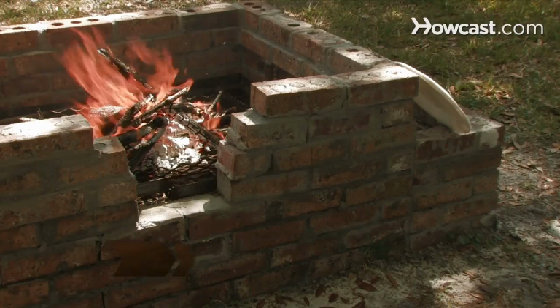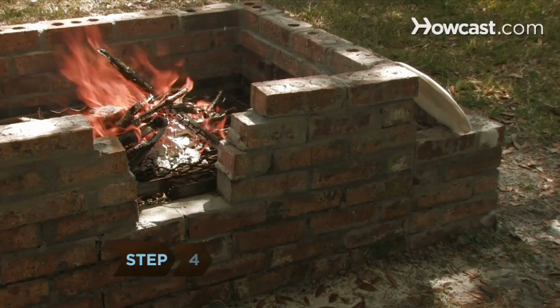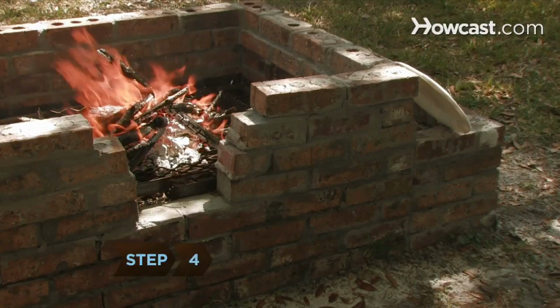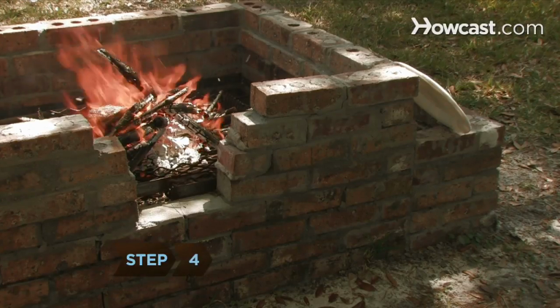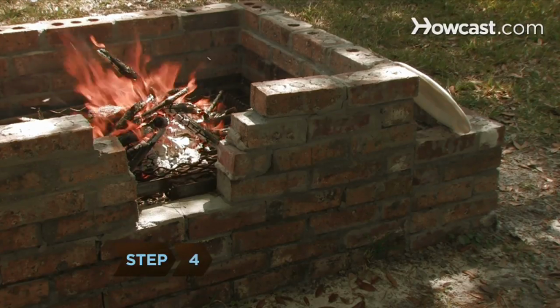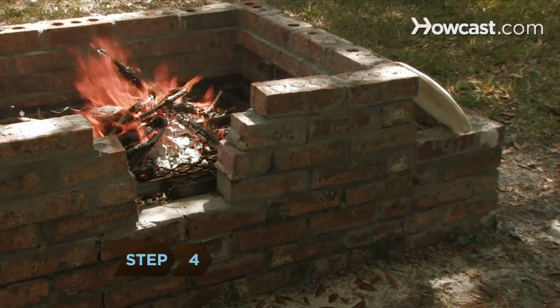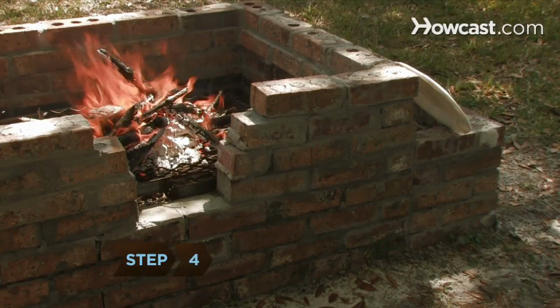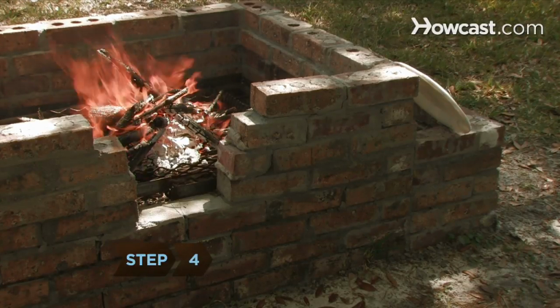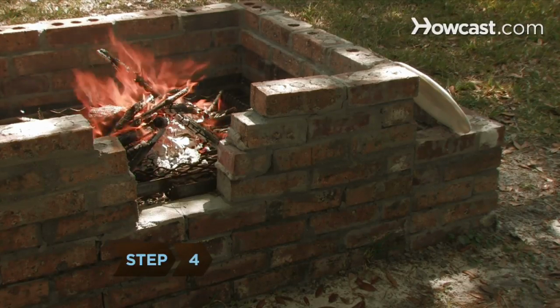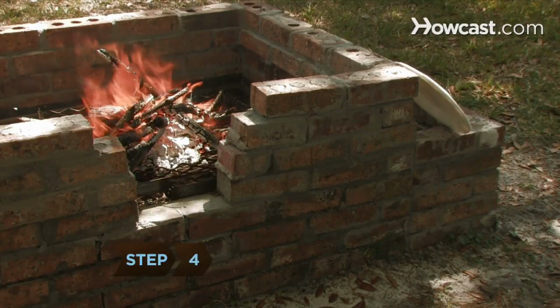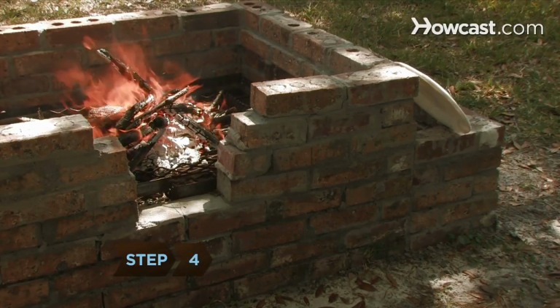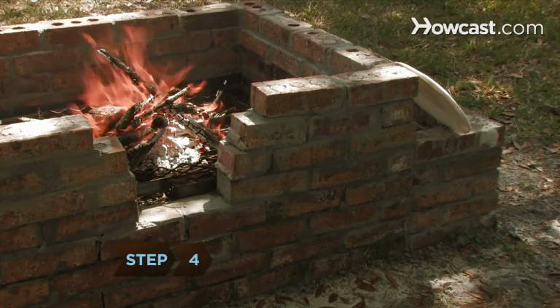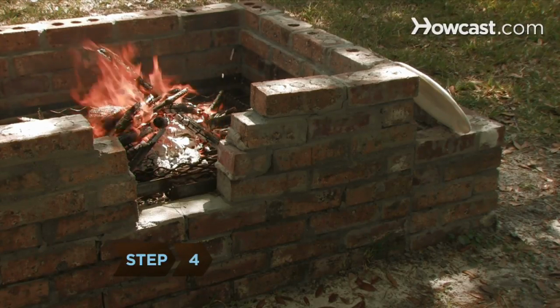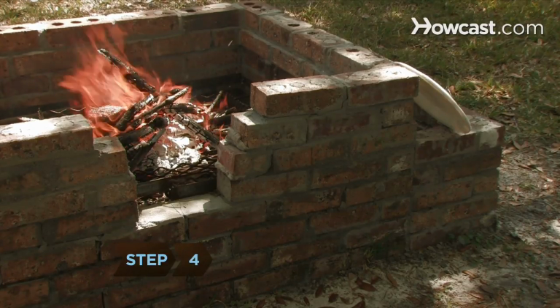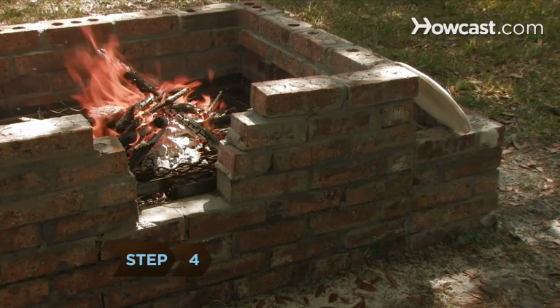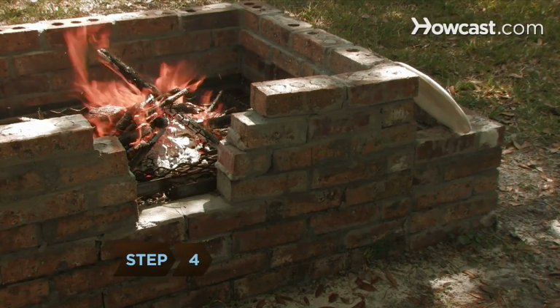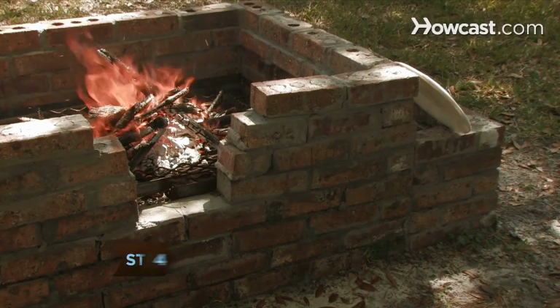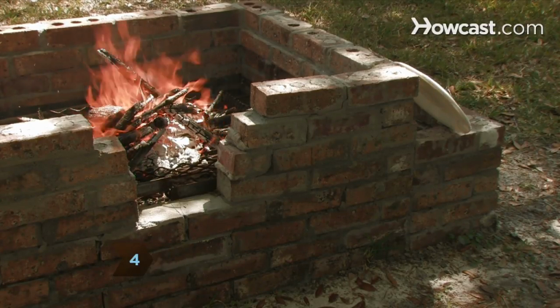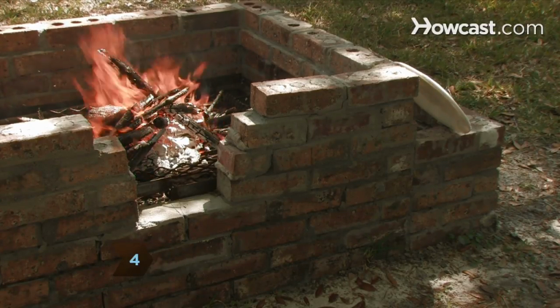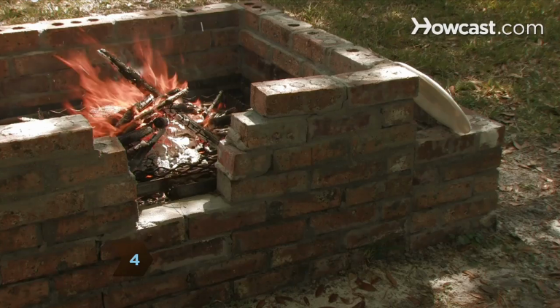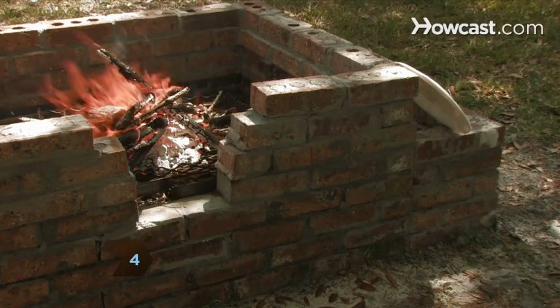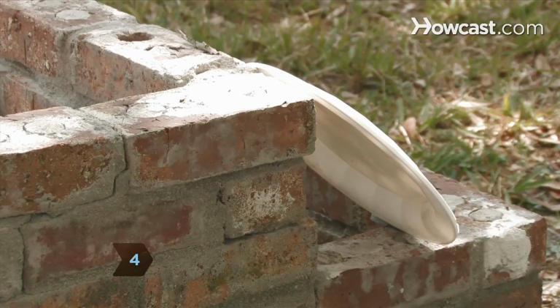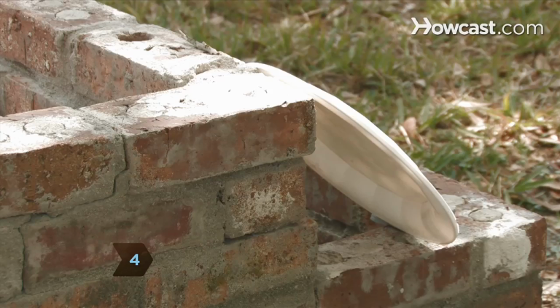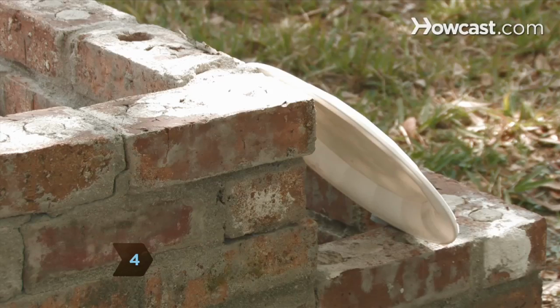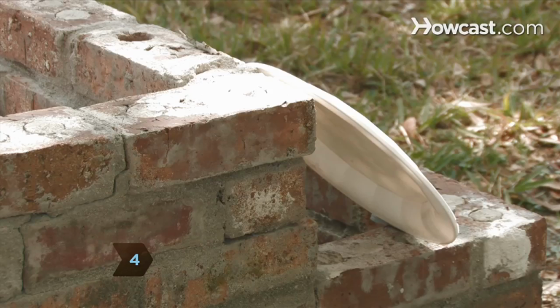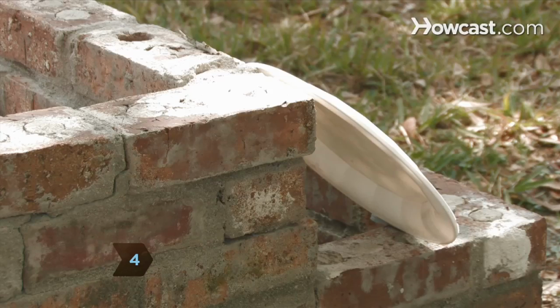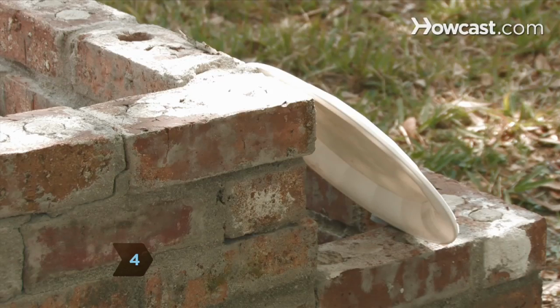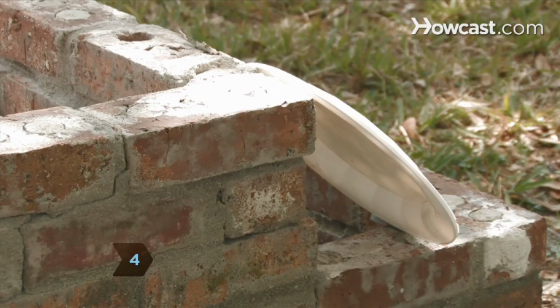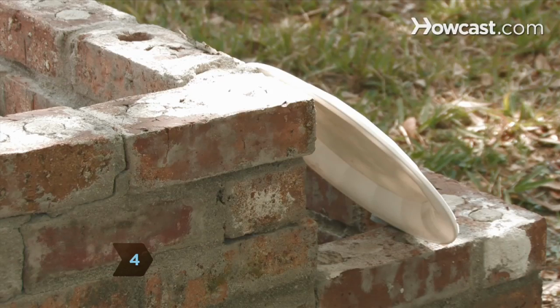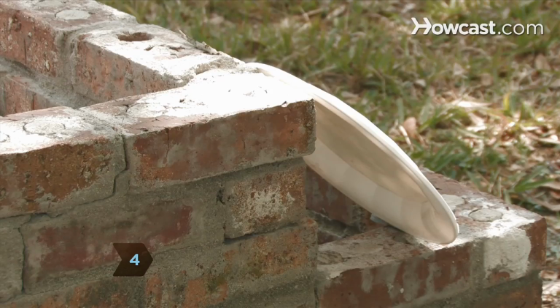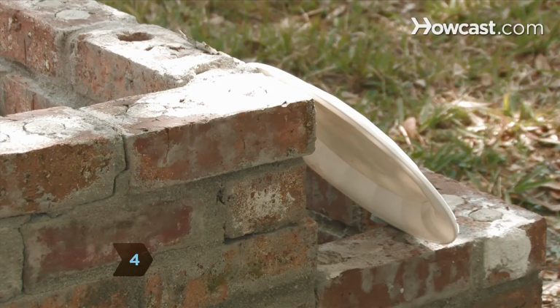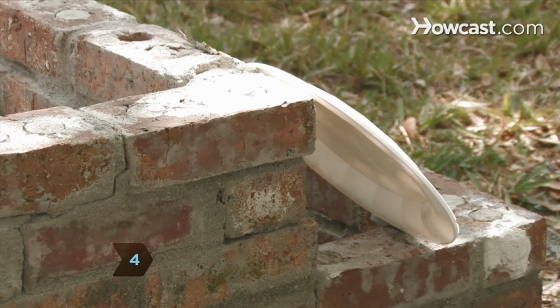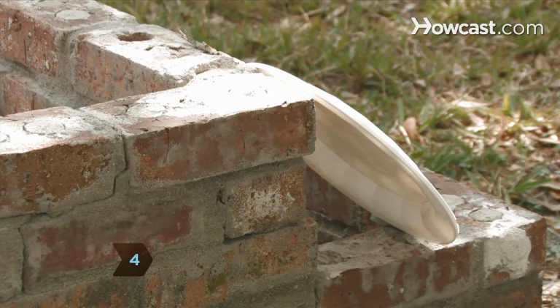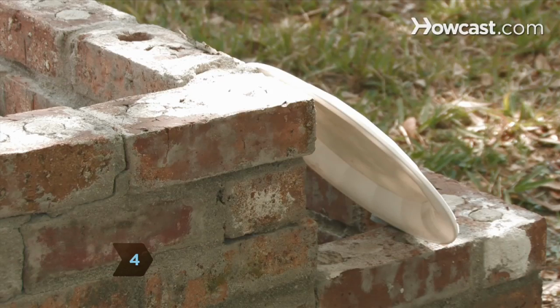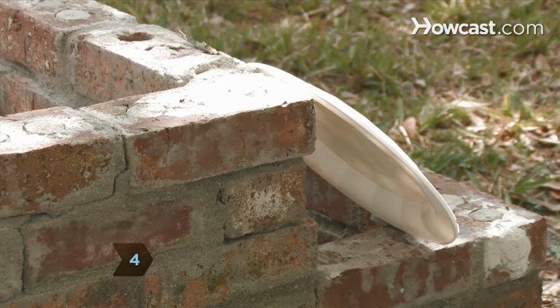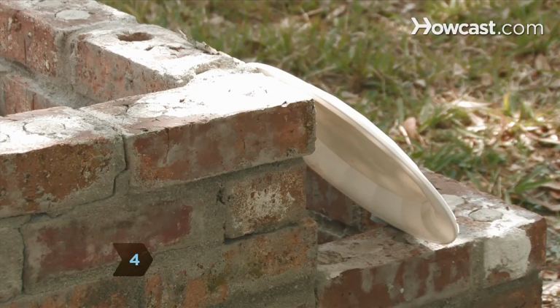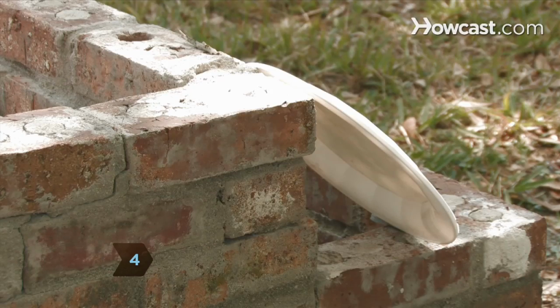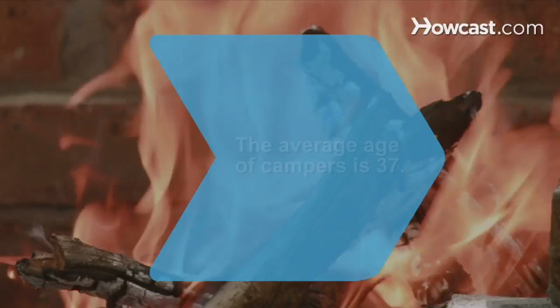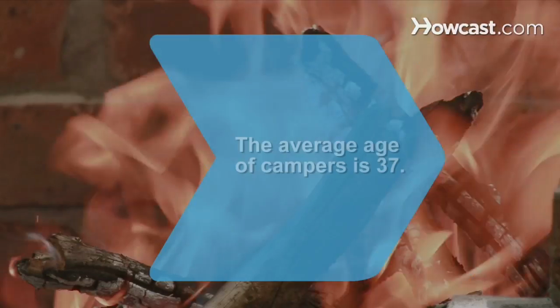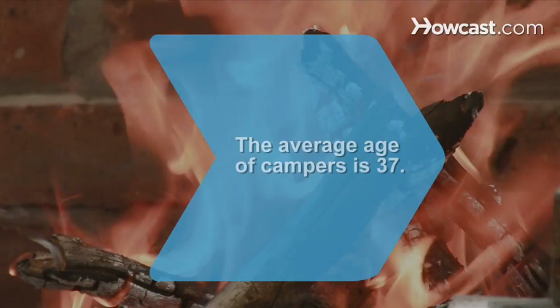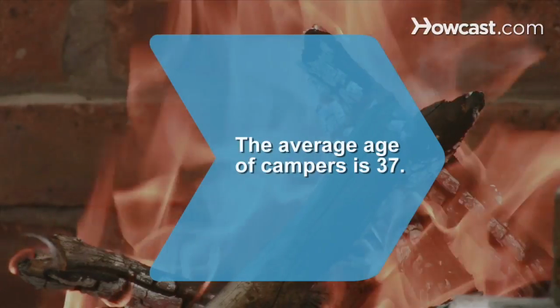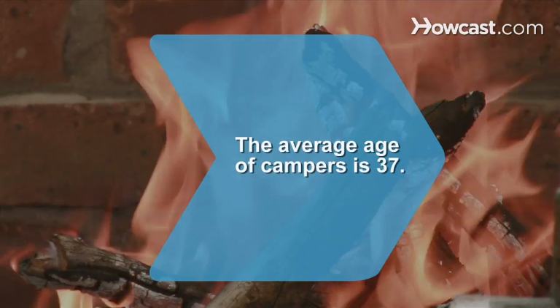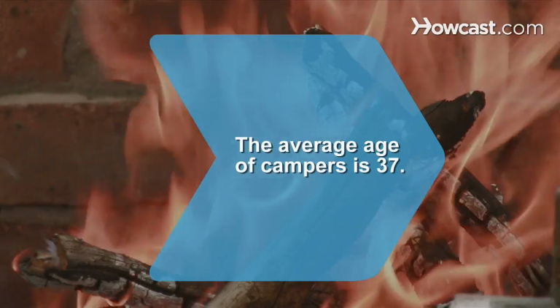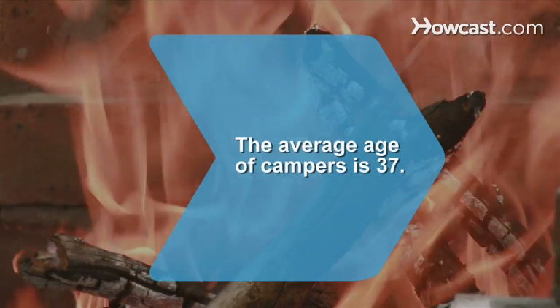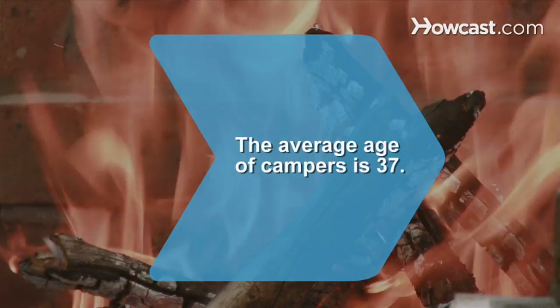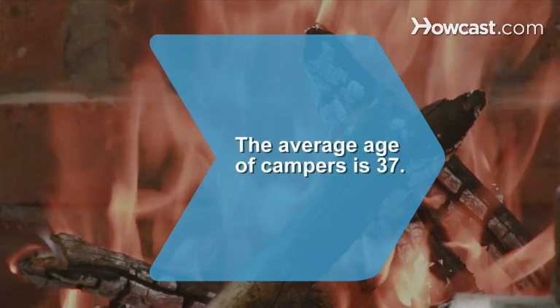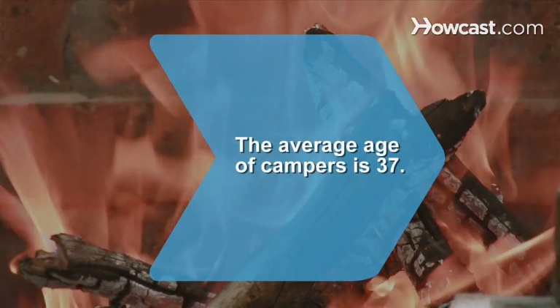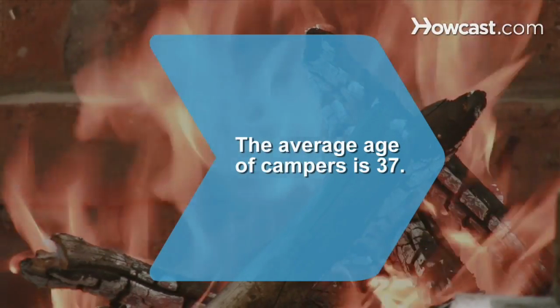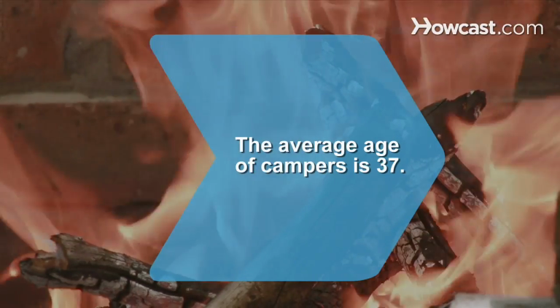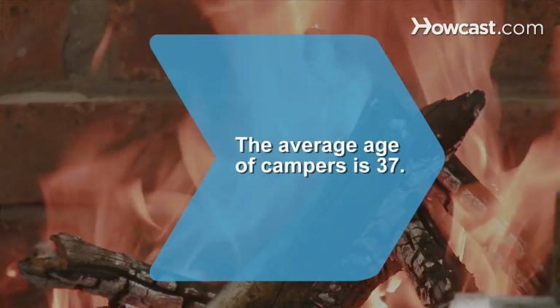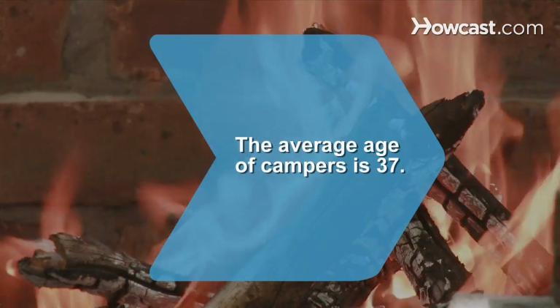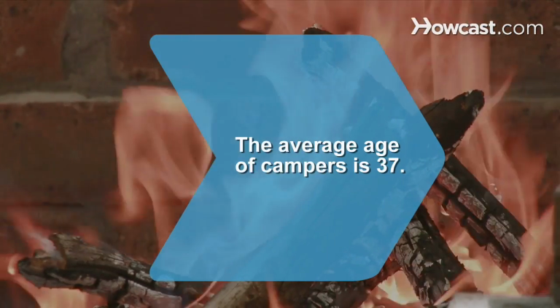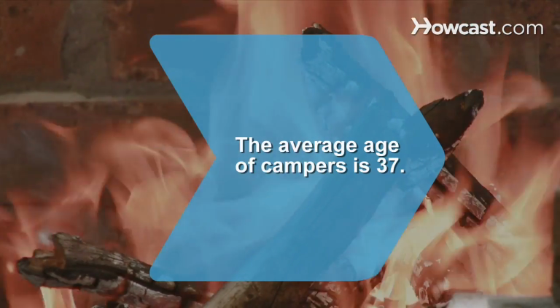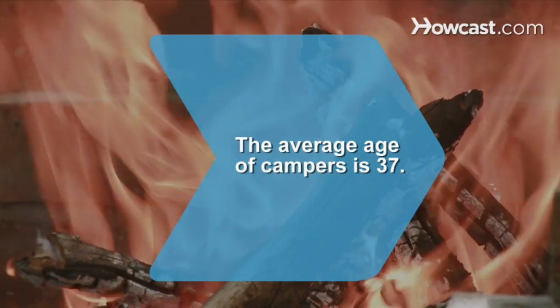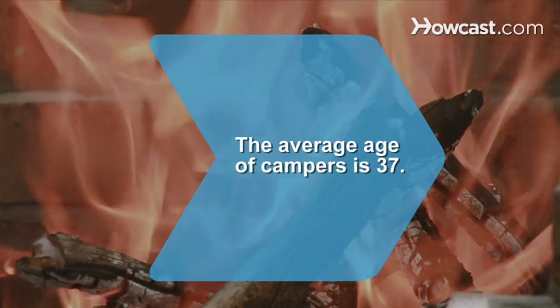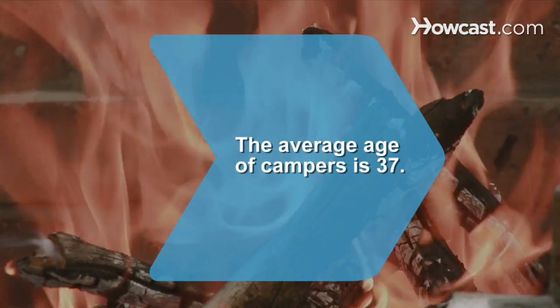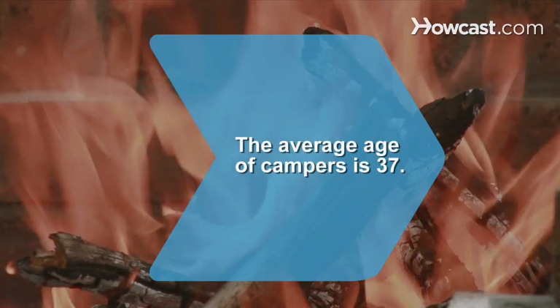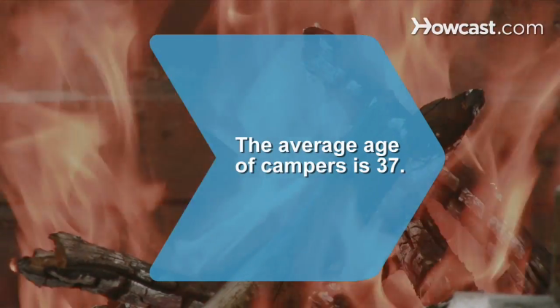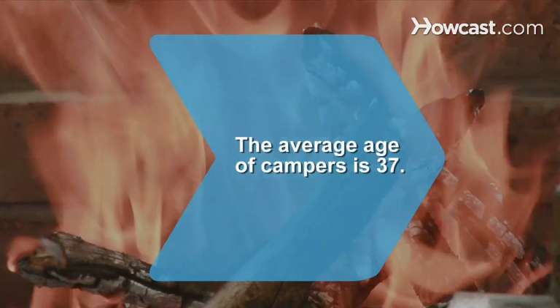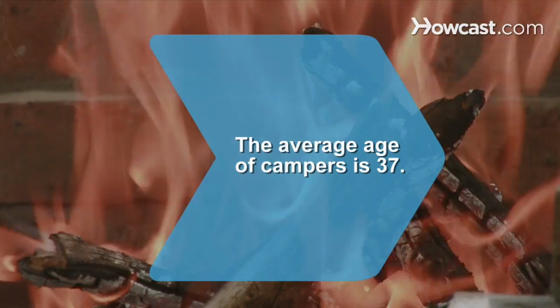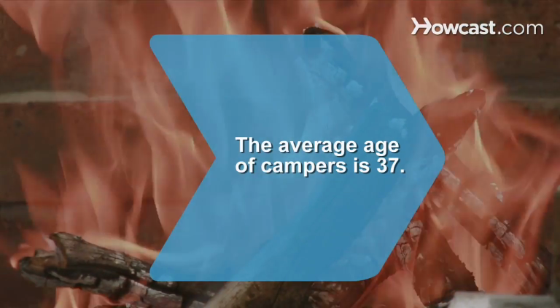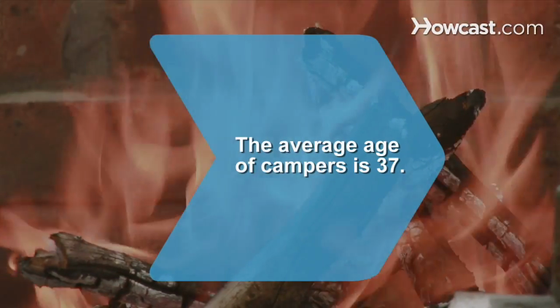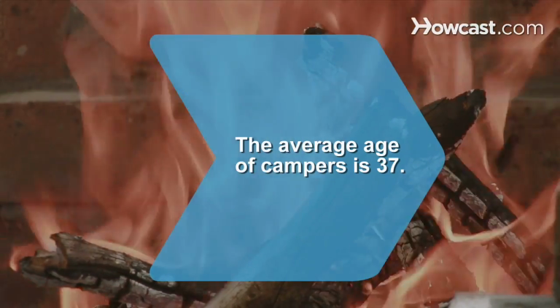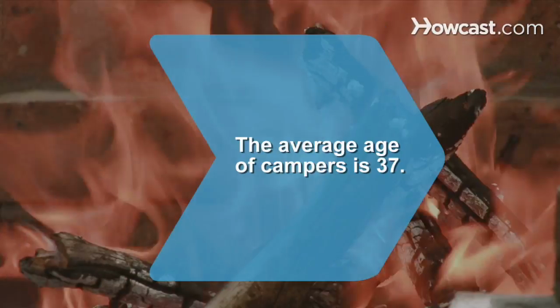Step 4. Let the dishes dry naturally on a clean surface. Did you know the average age of travelers who go camping is 37?